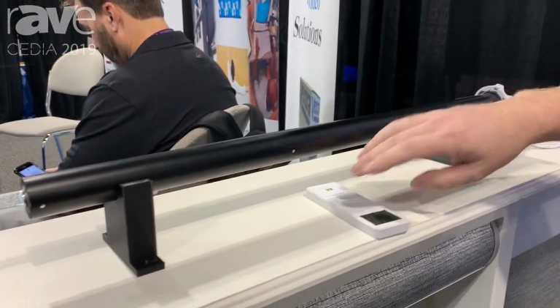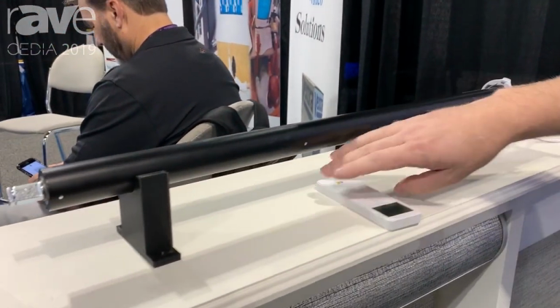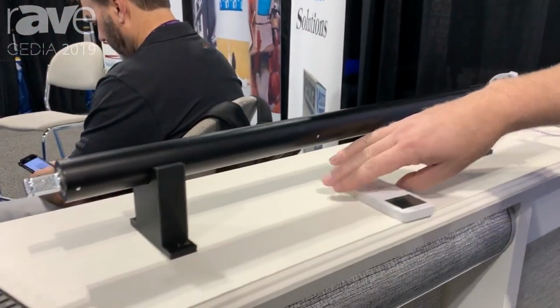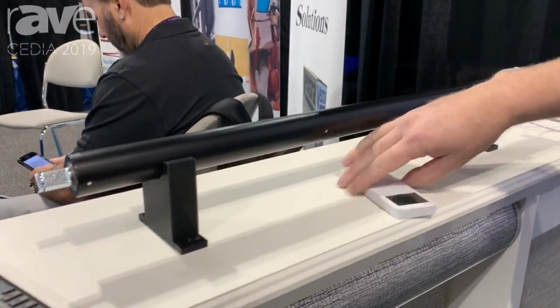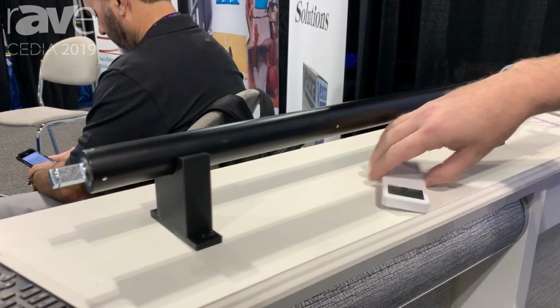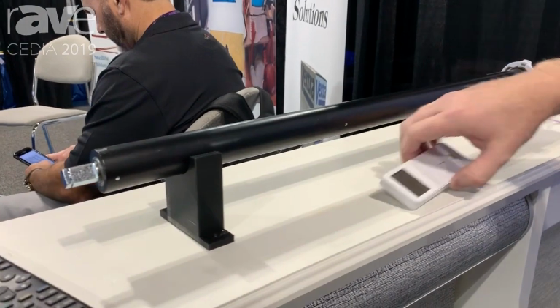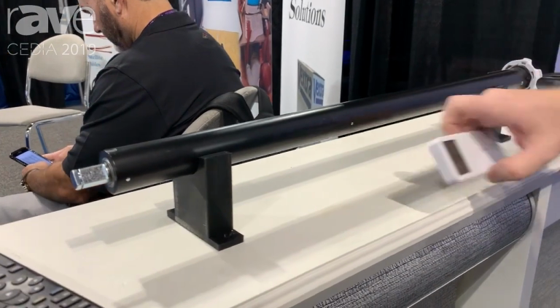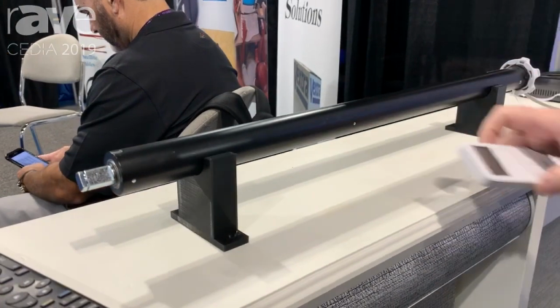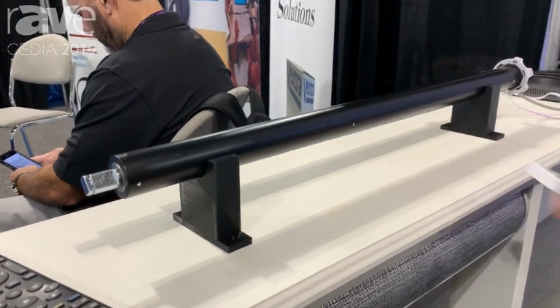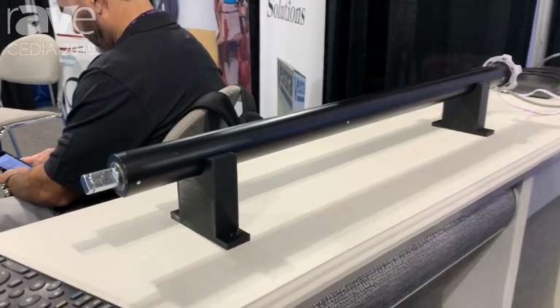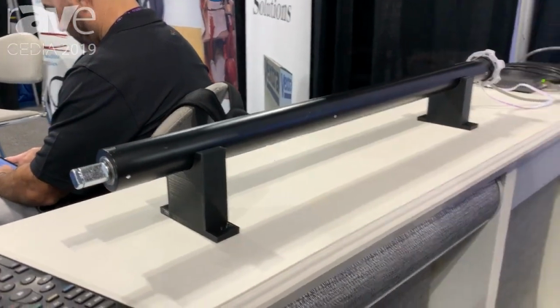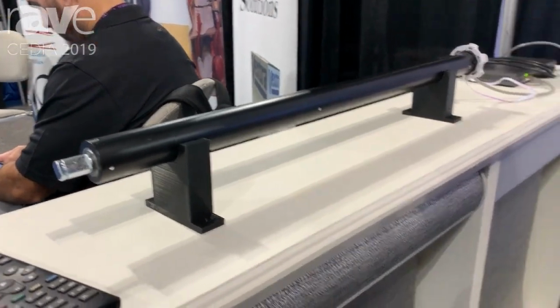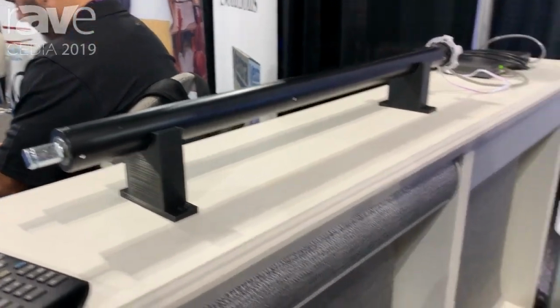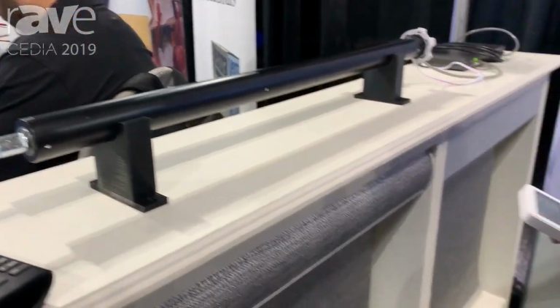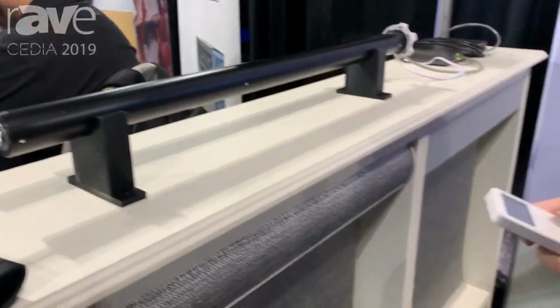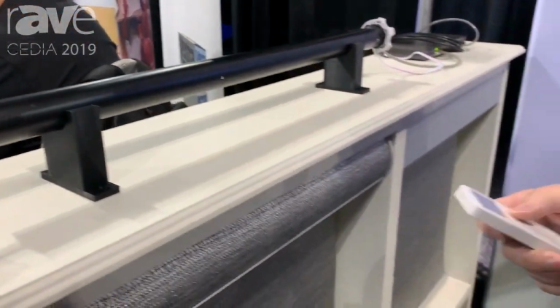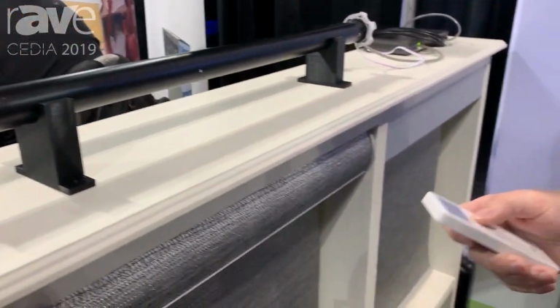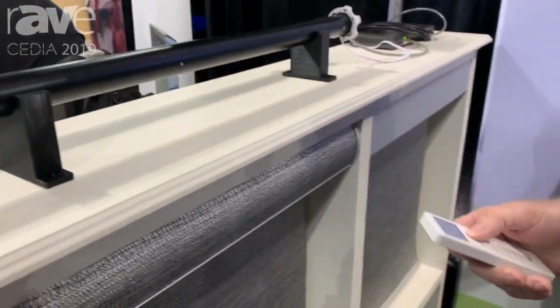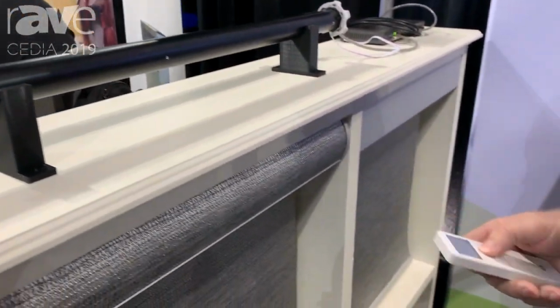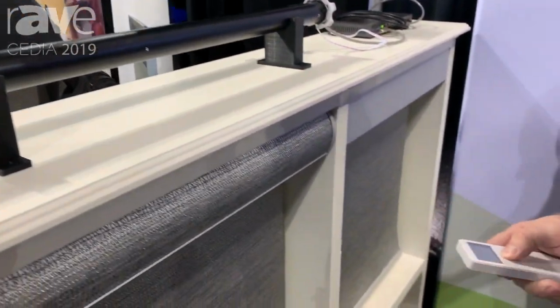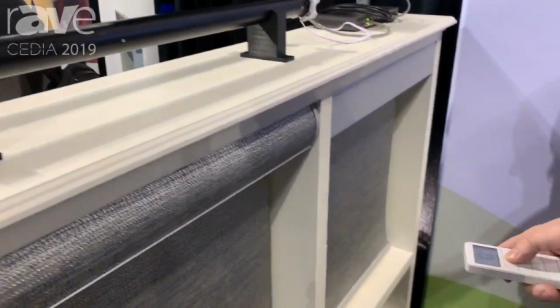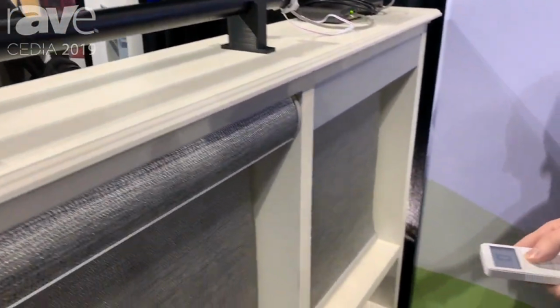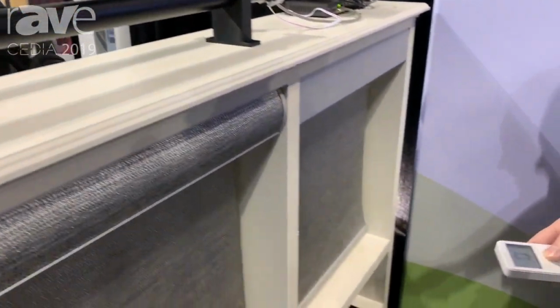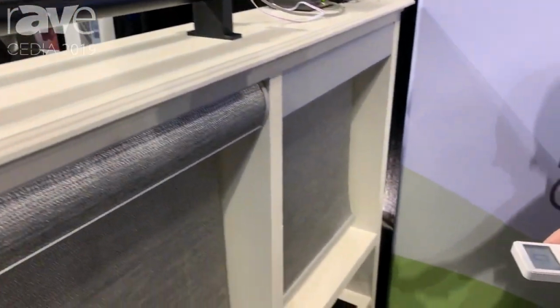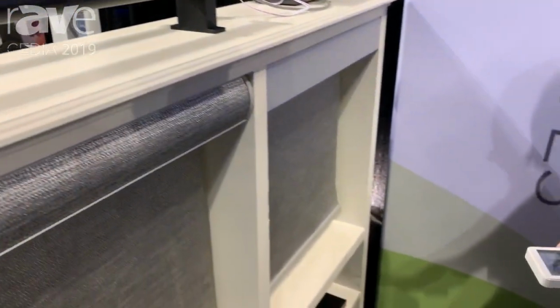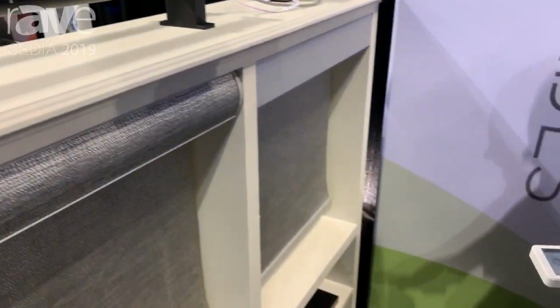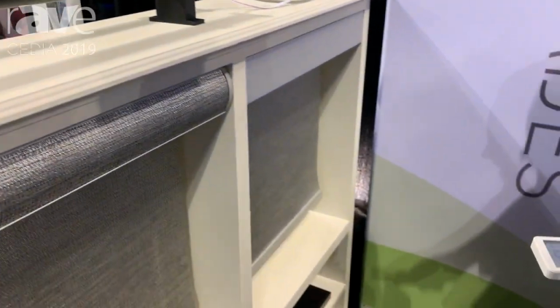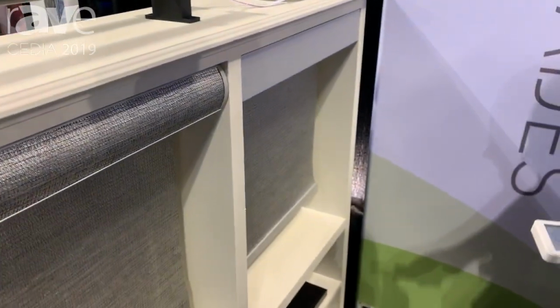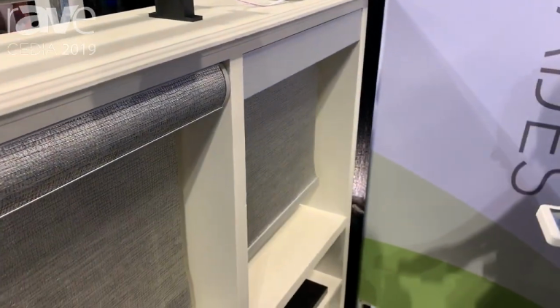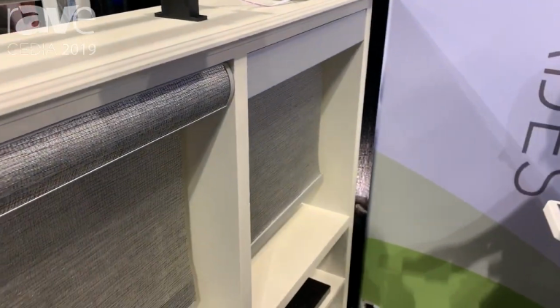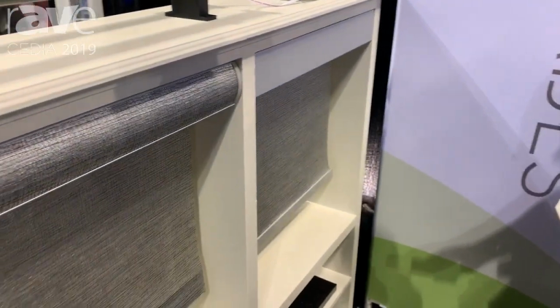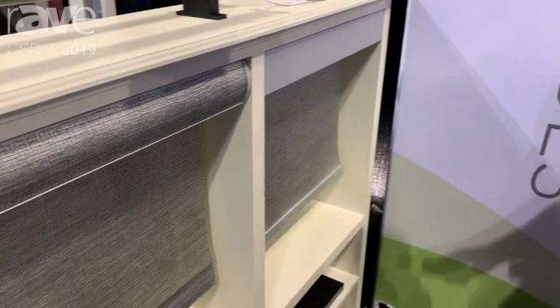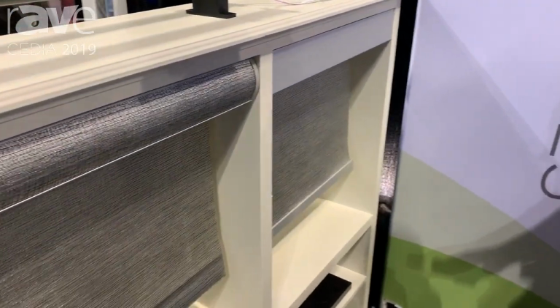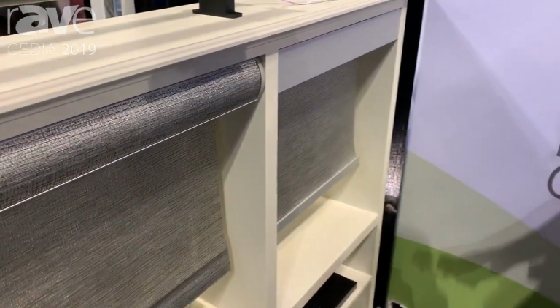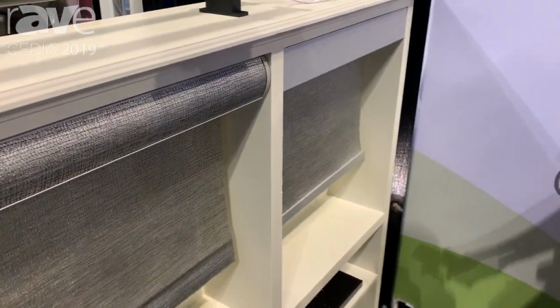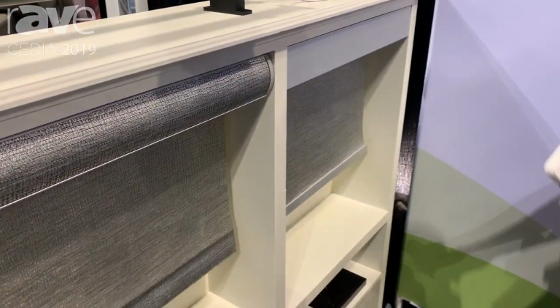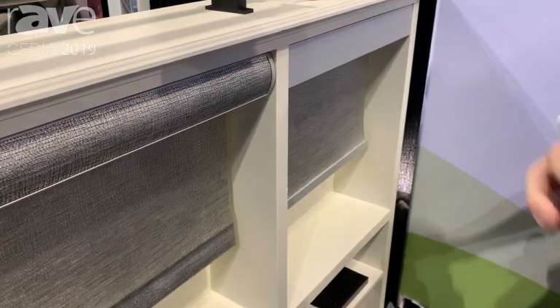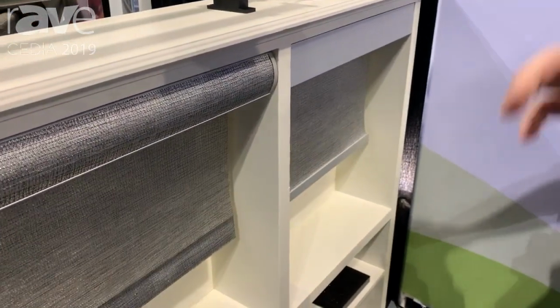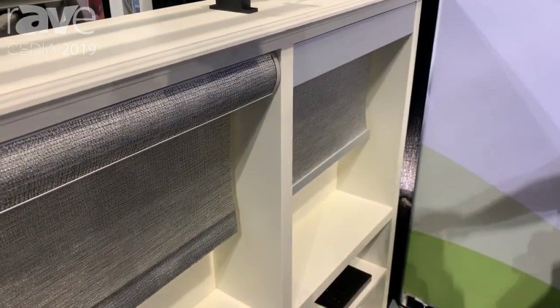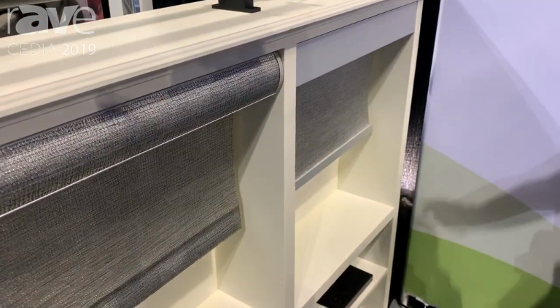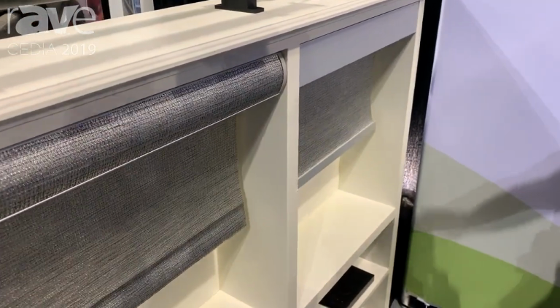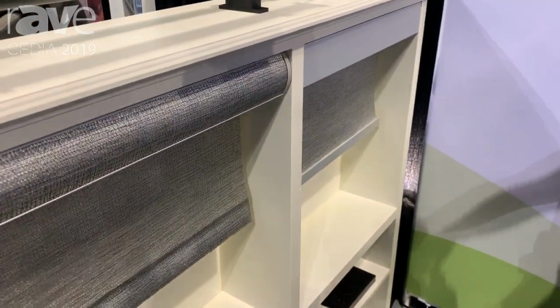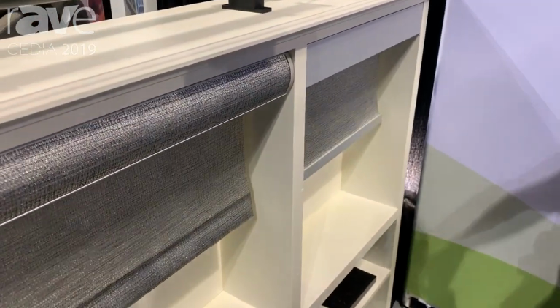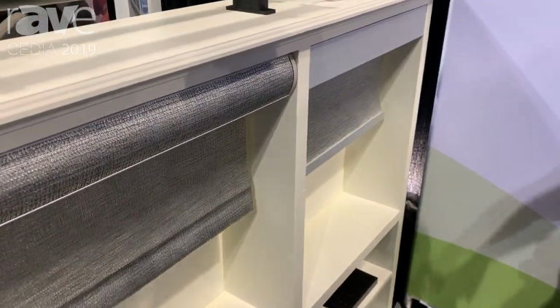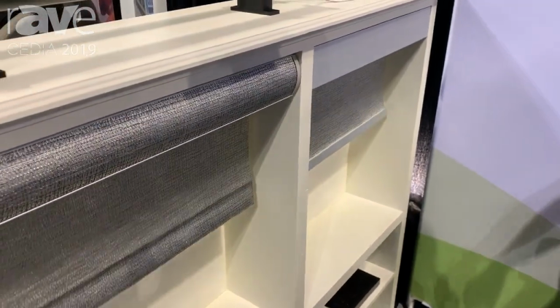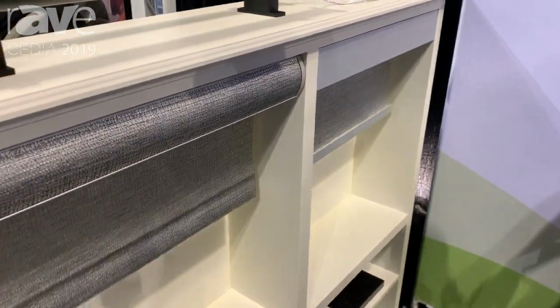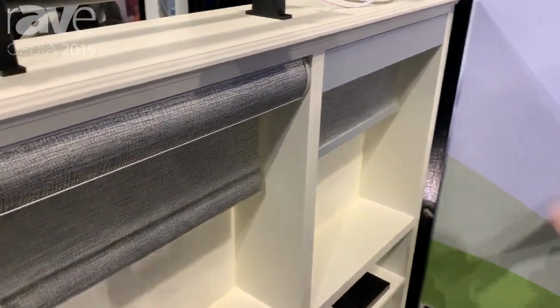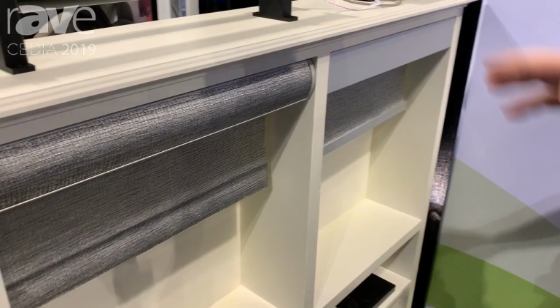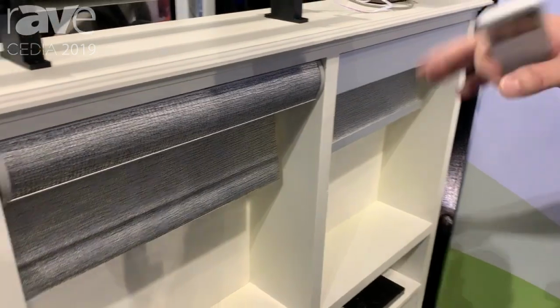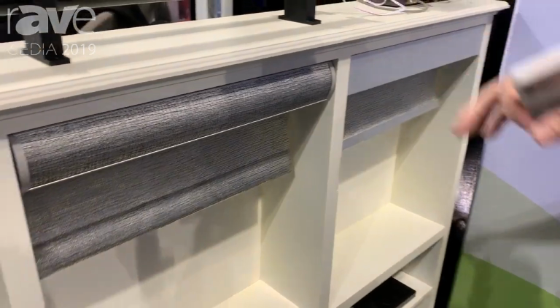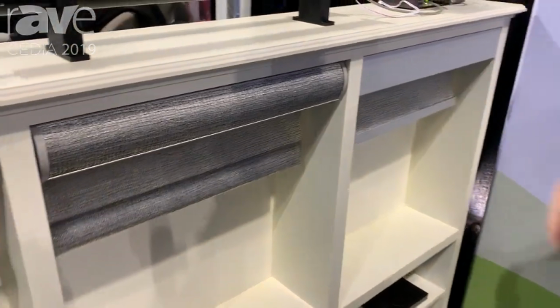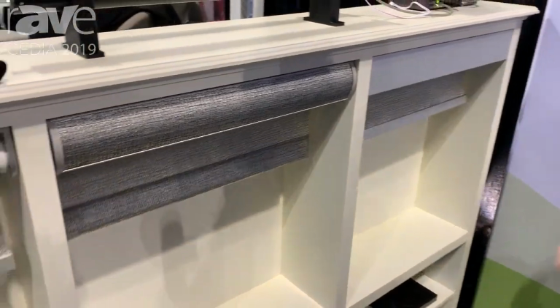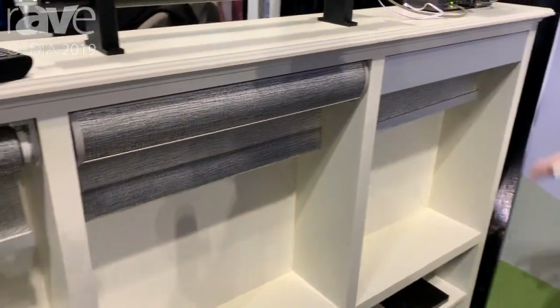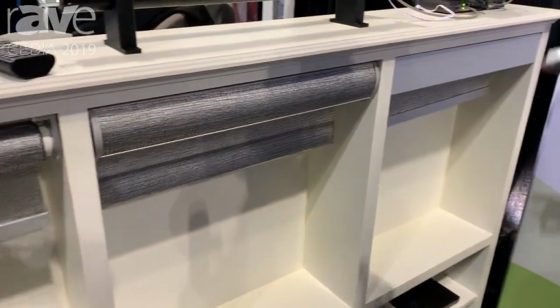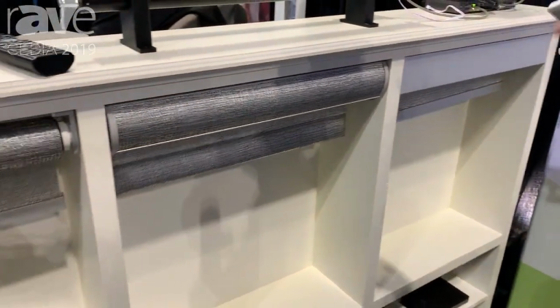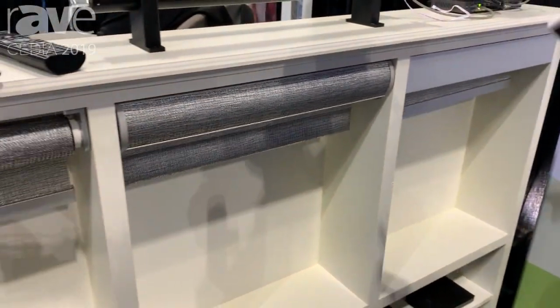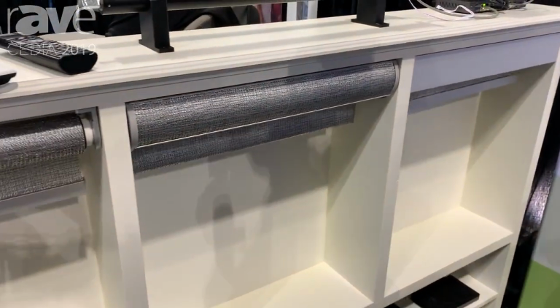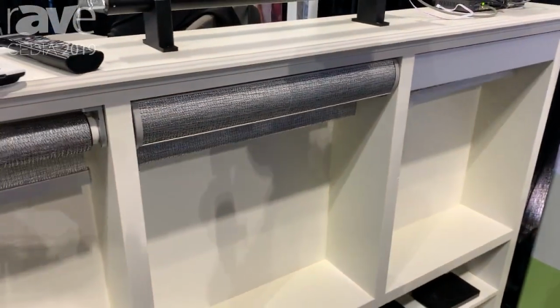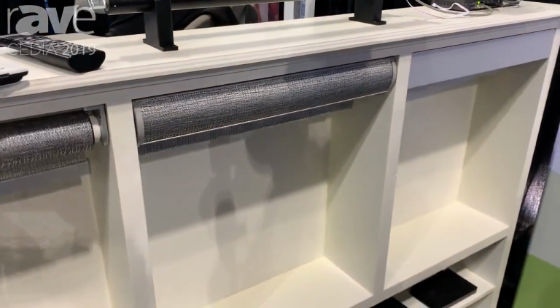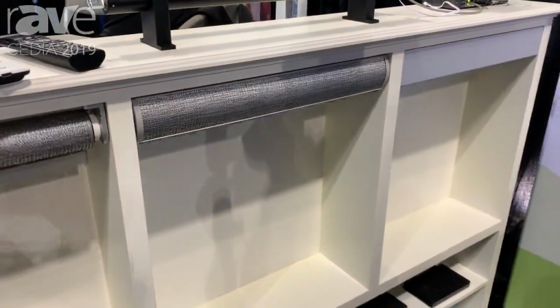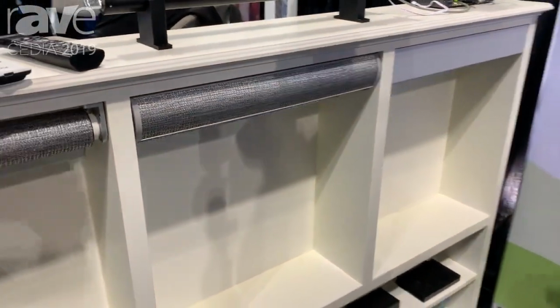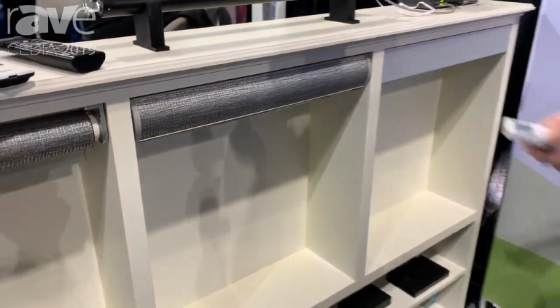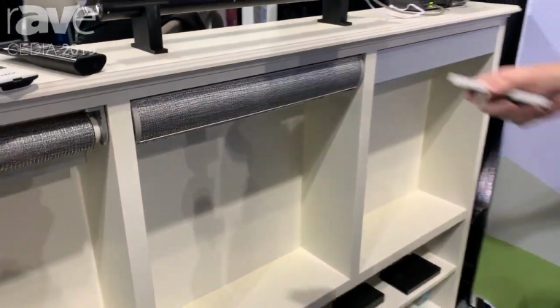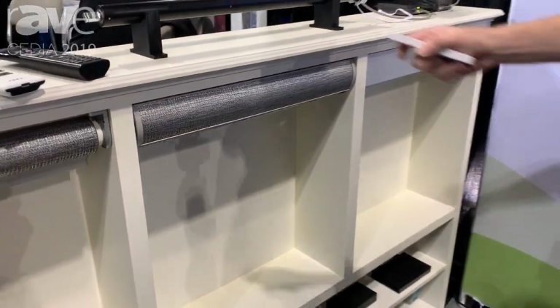We do also have on display all of our regular RF product — both our open roll, our cassette, and our fascia product.